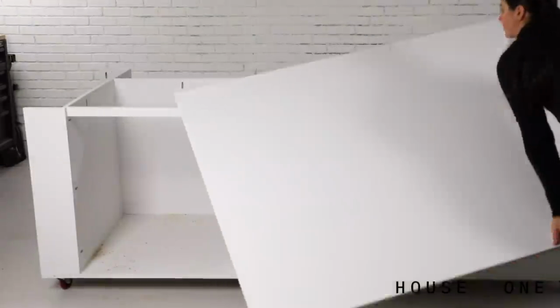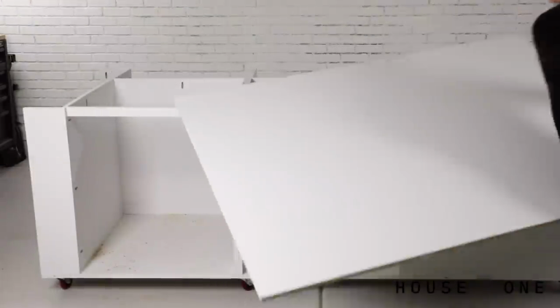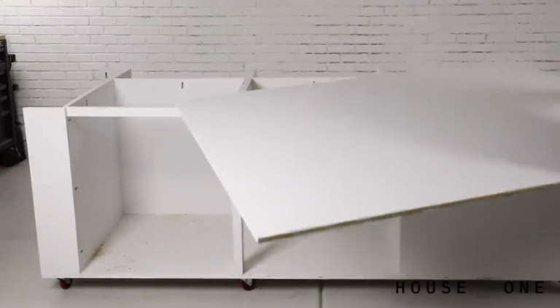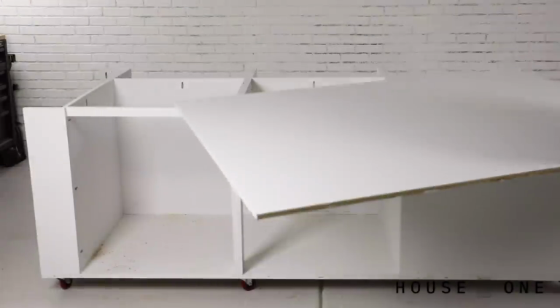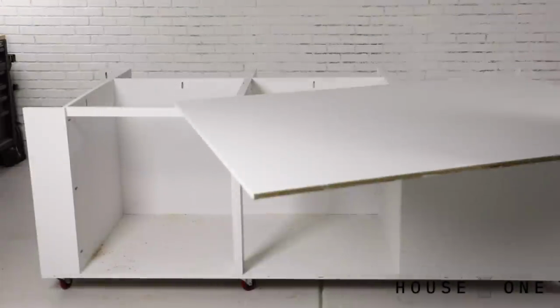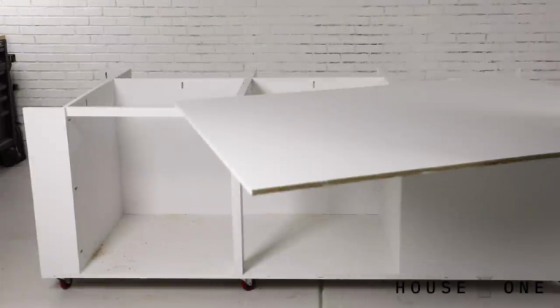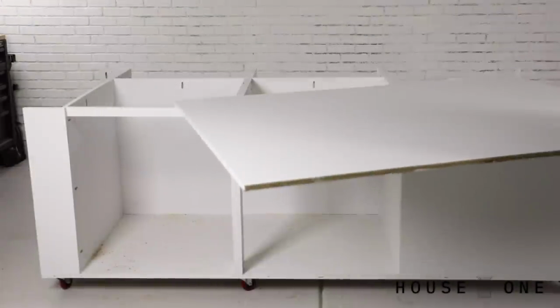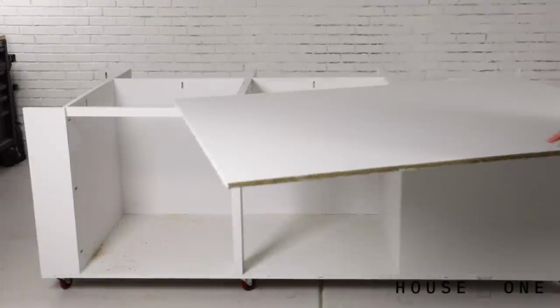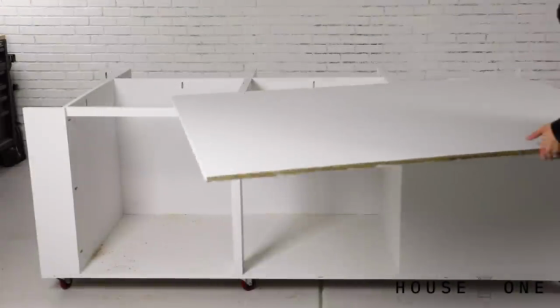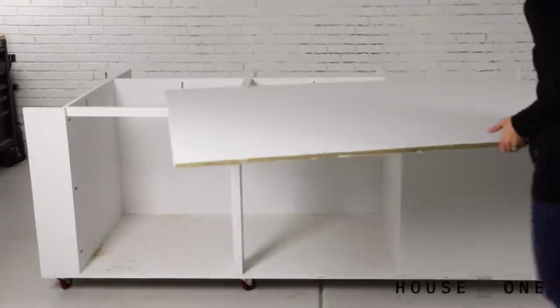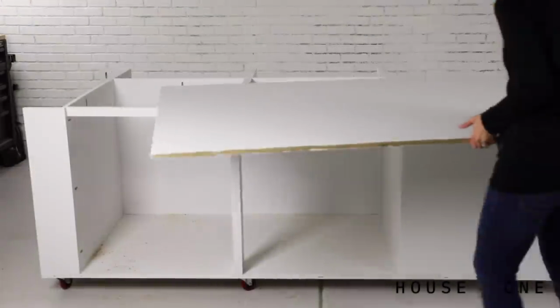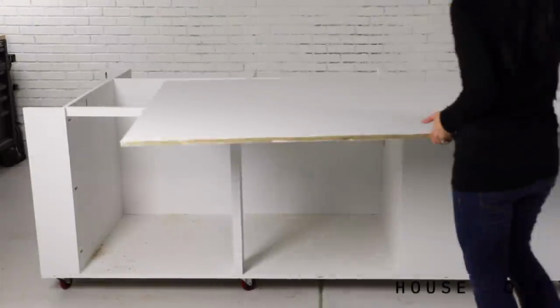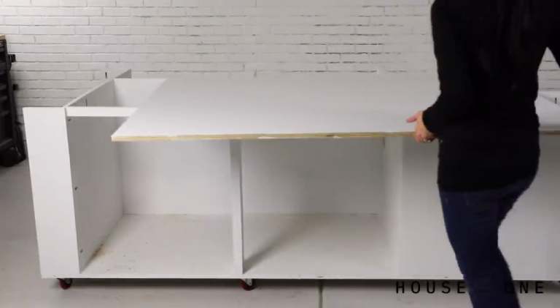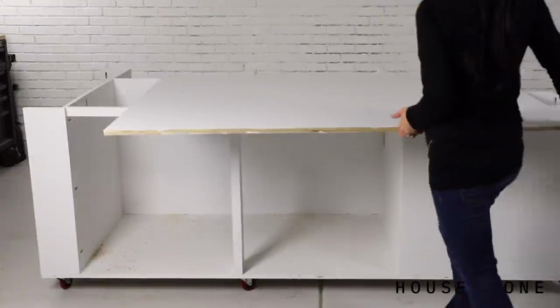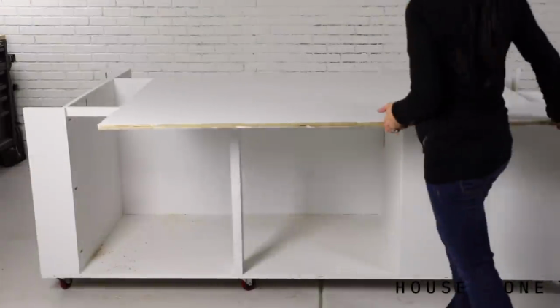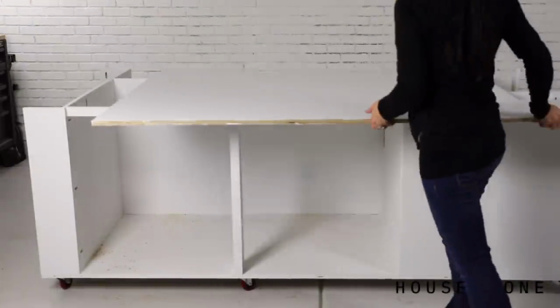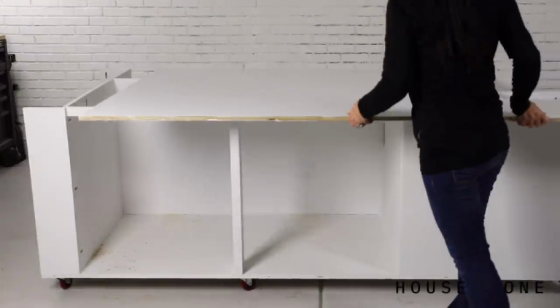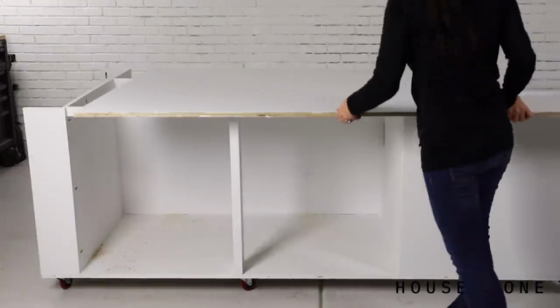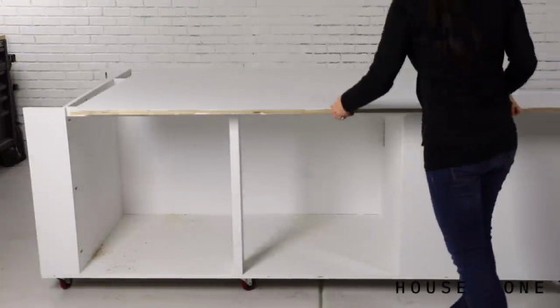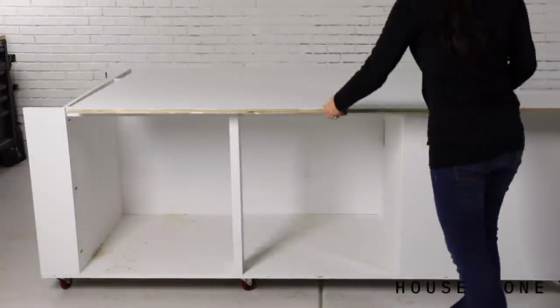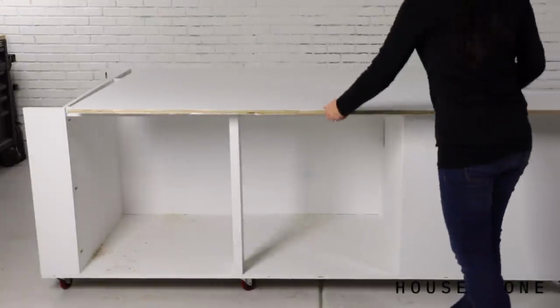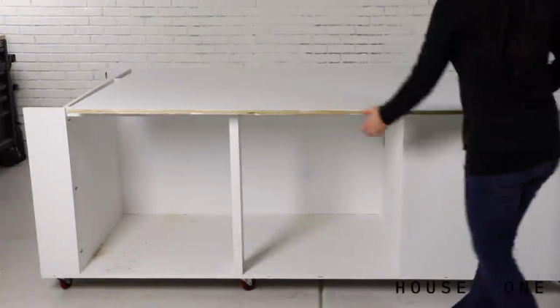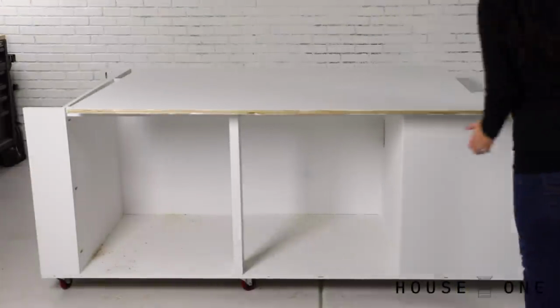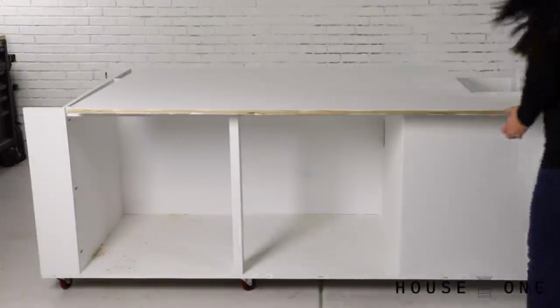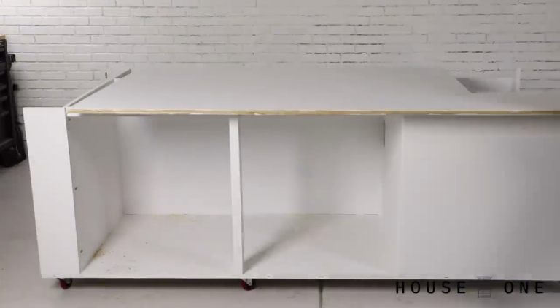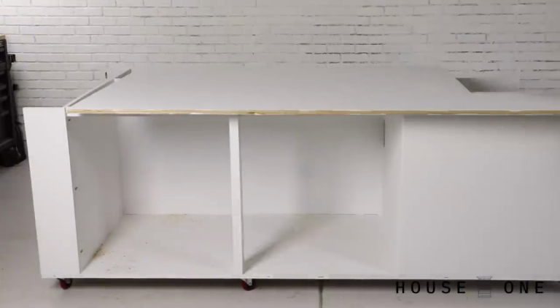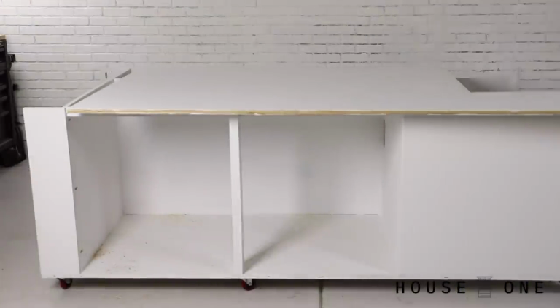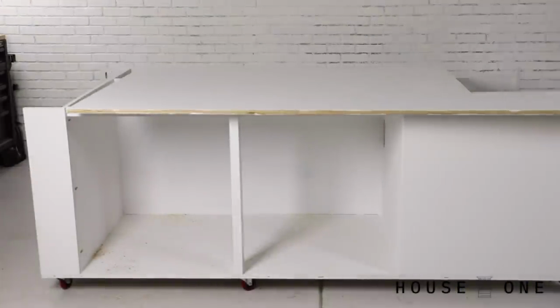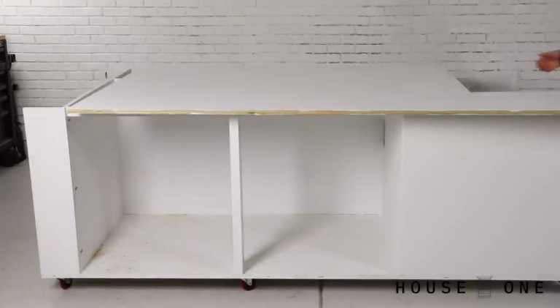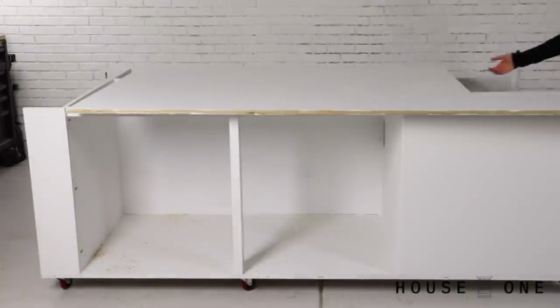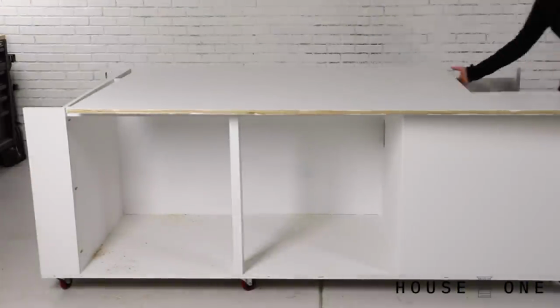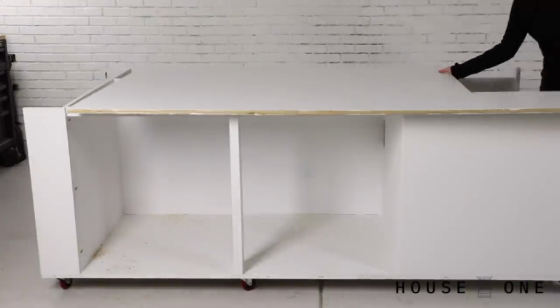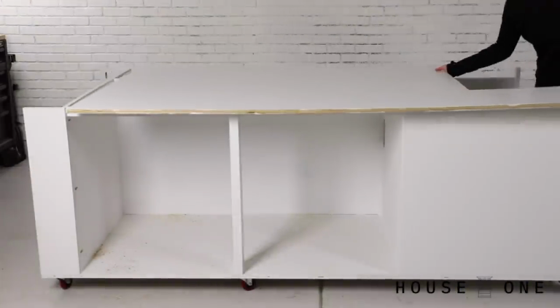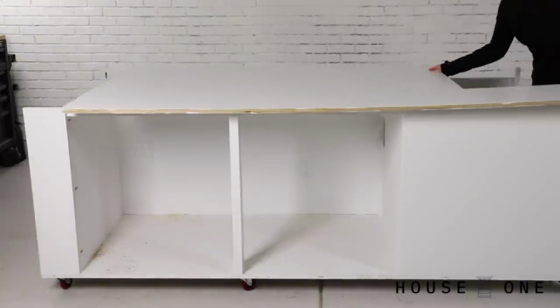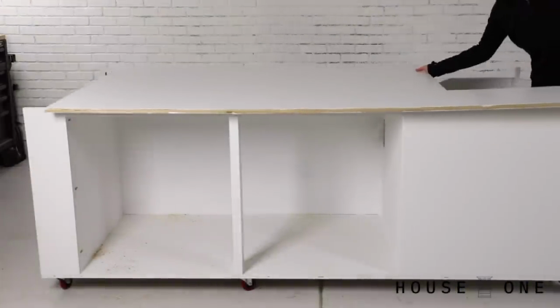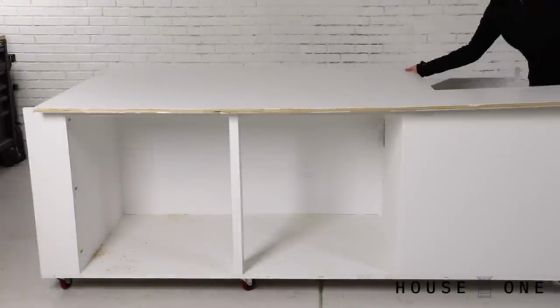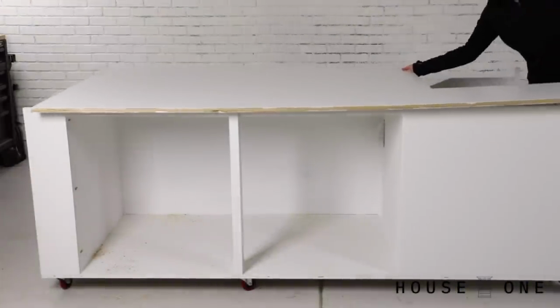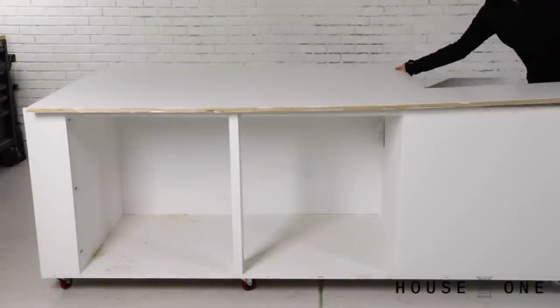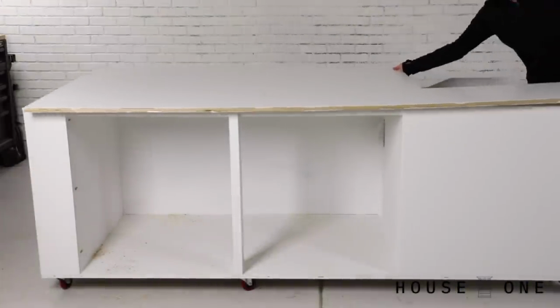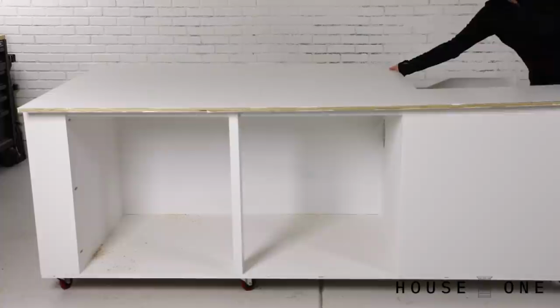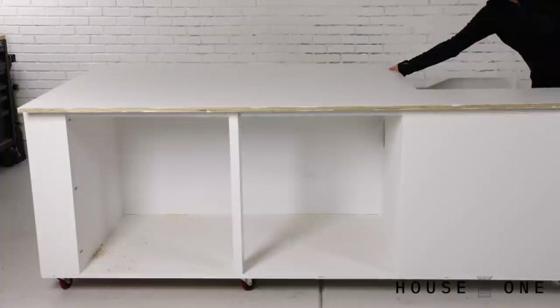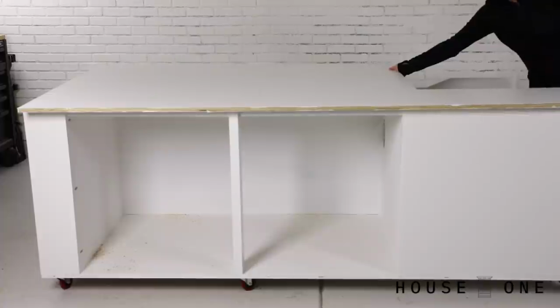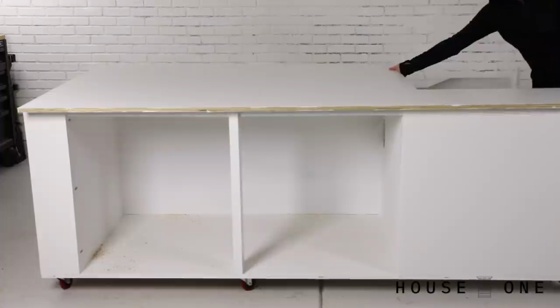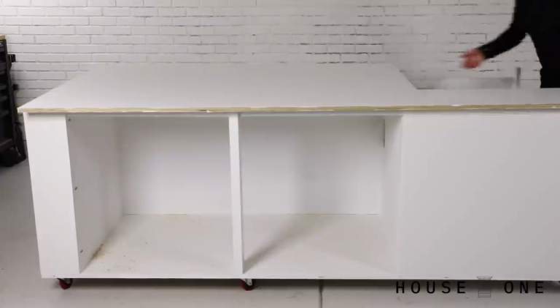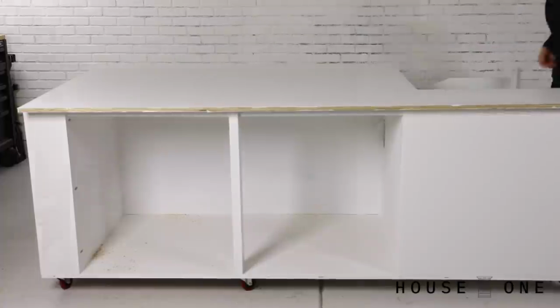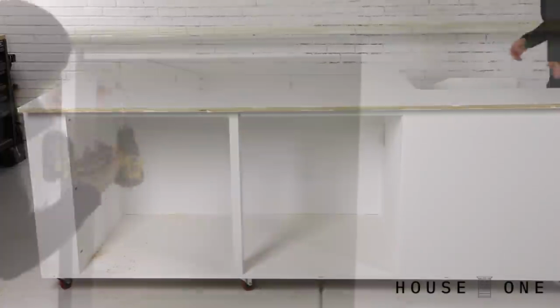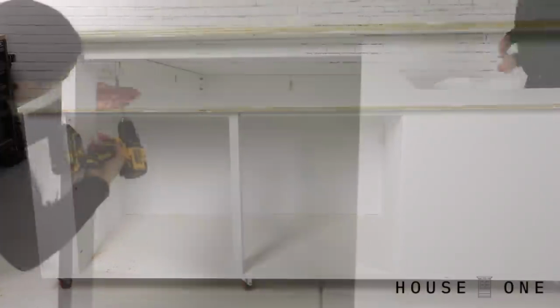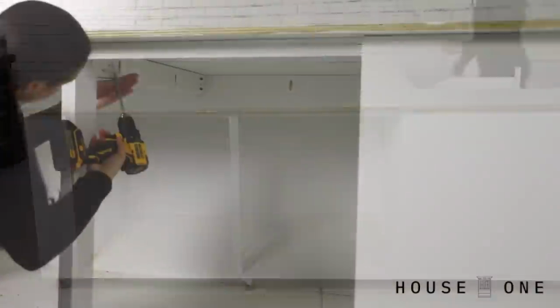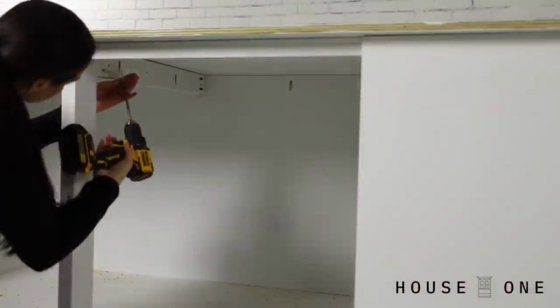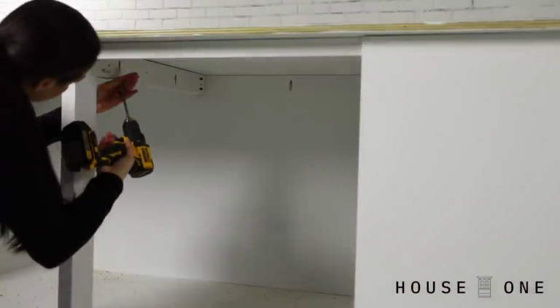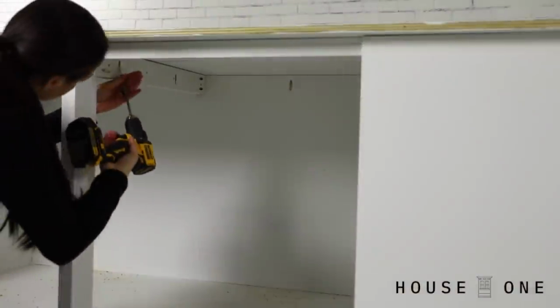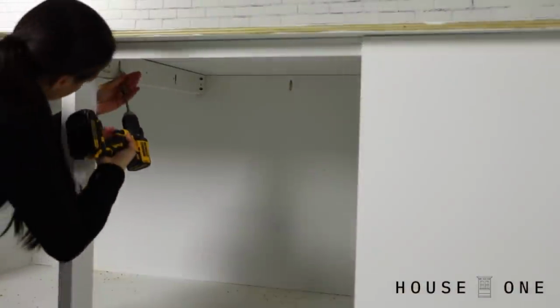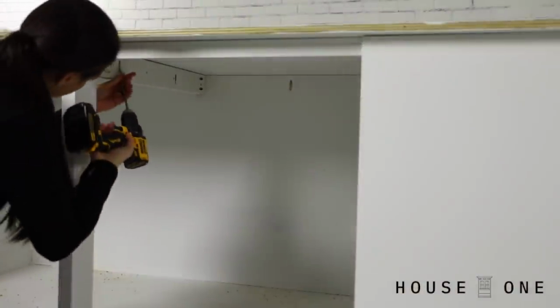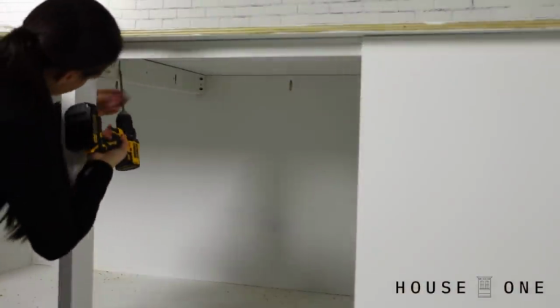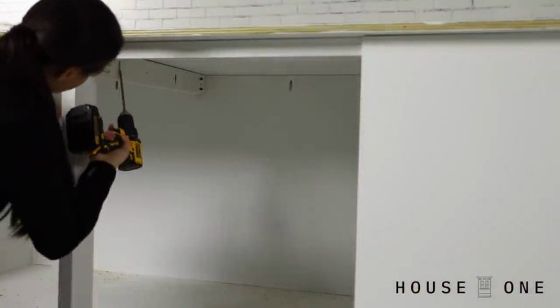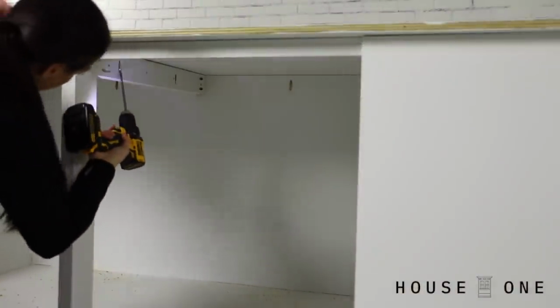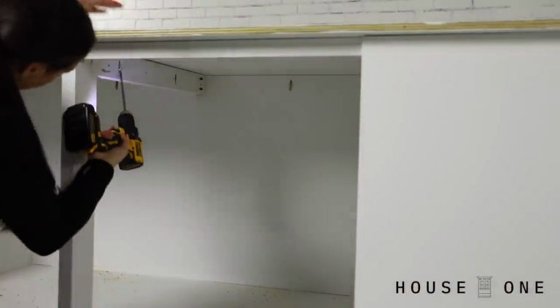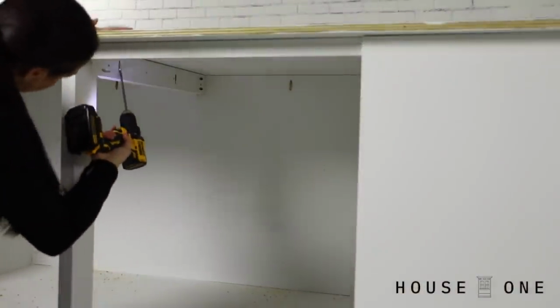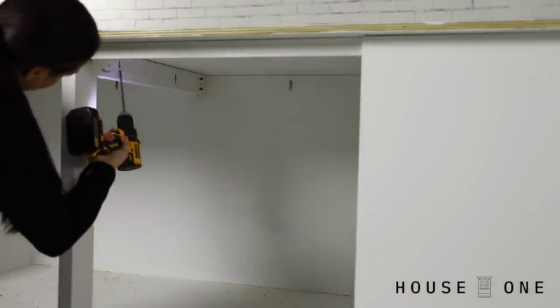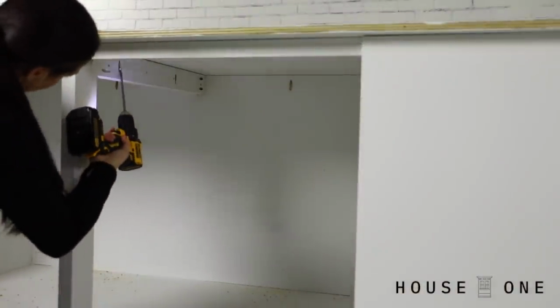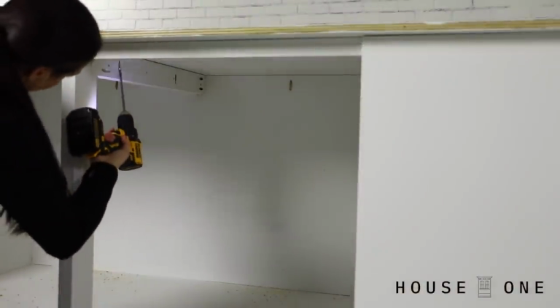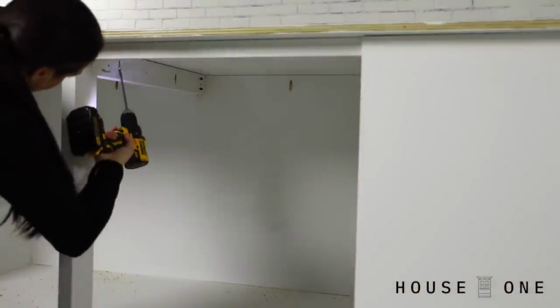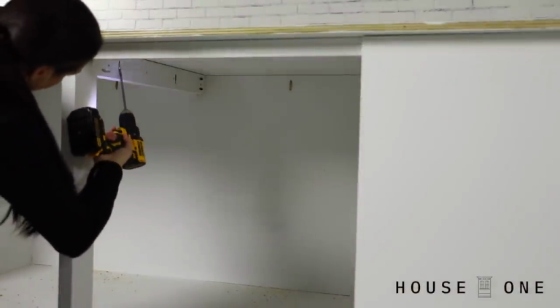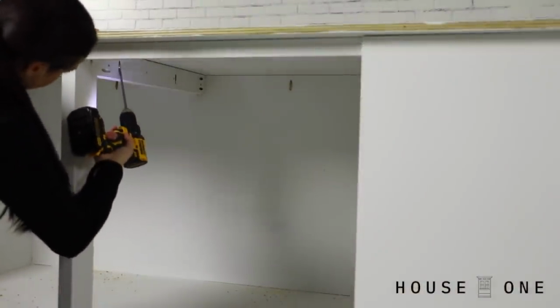Once installed, I drilled pocket holes along the top edges of the walls and supports, and then positioned the worktop and screwed it into place.